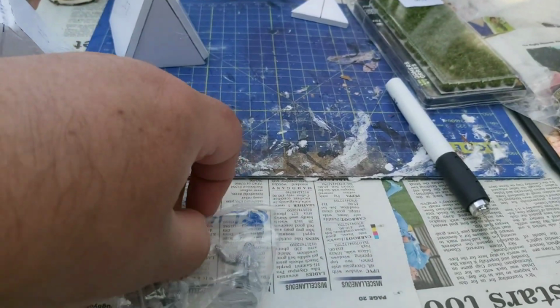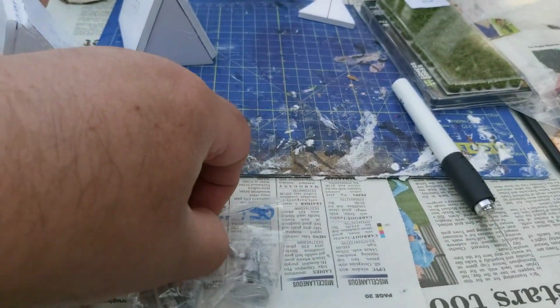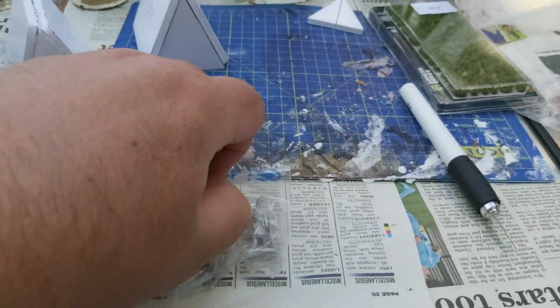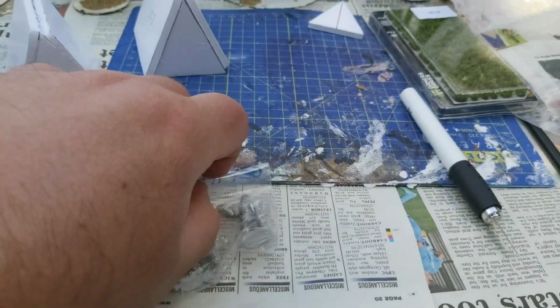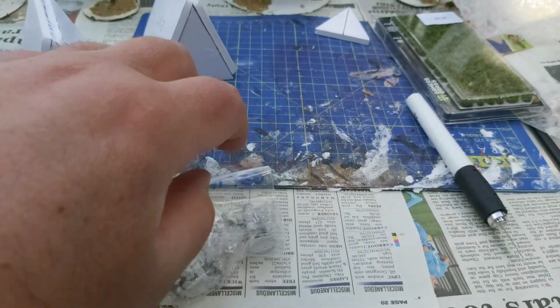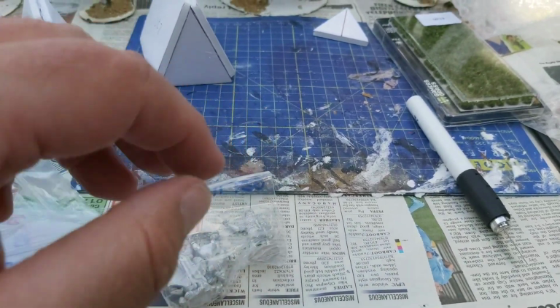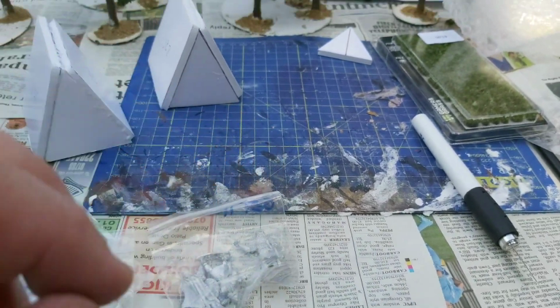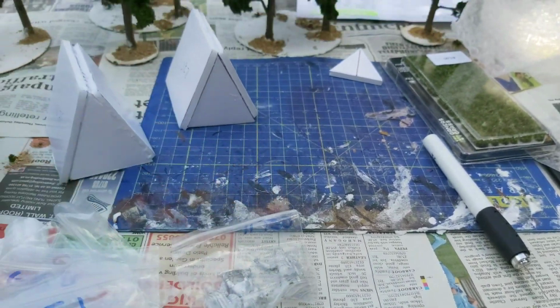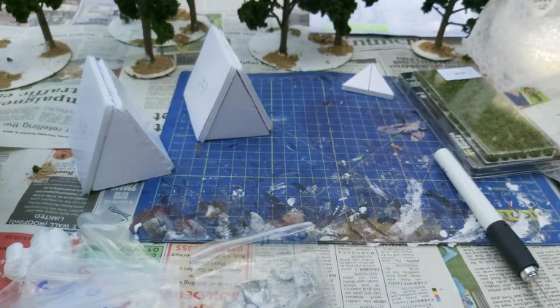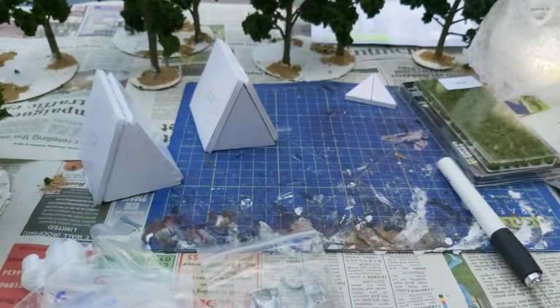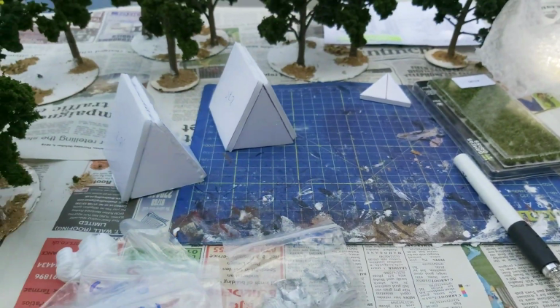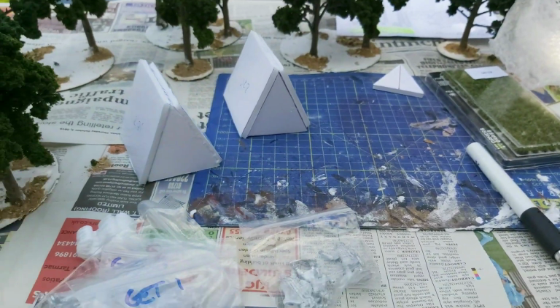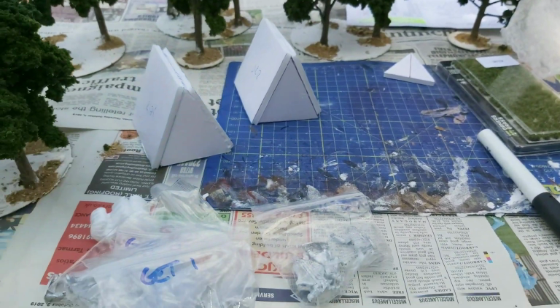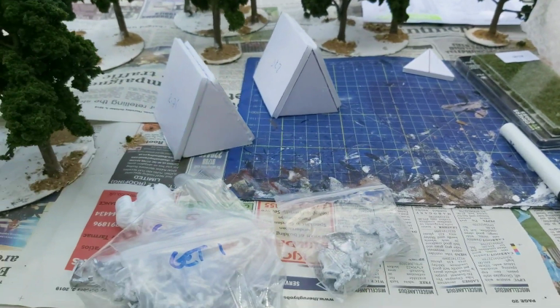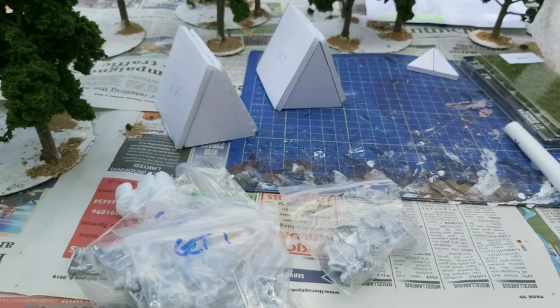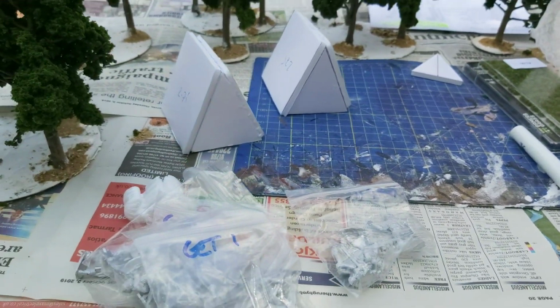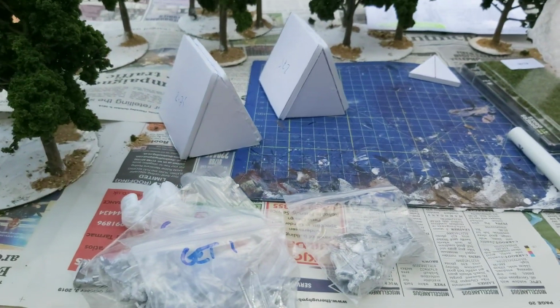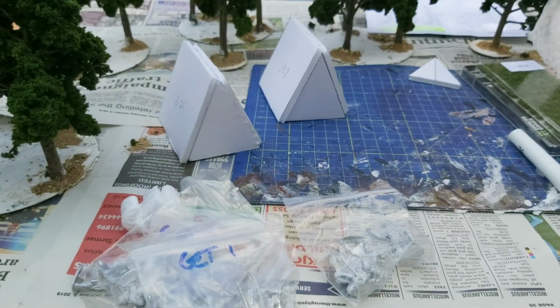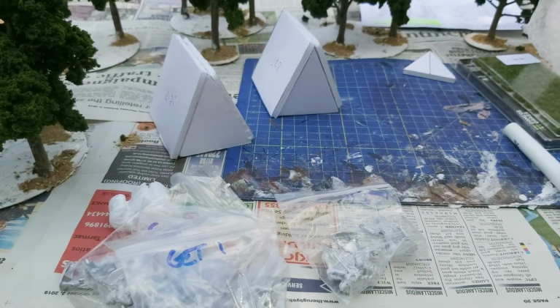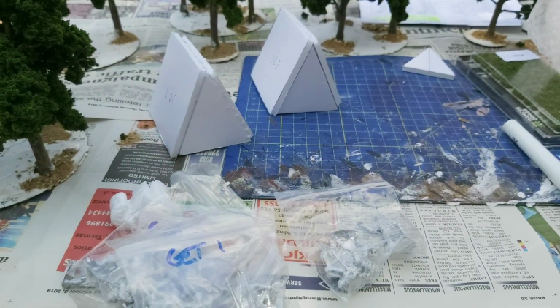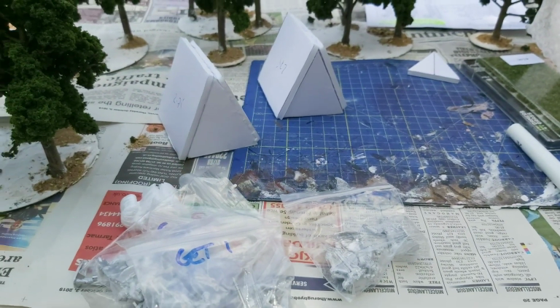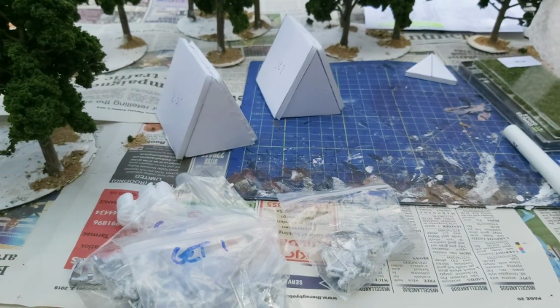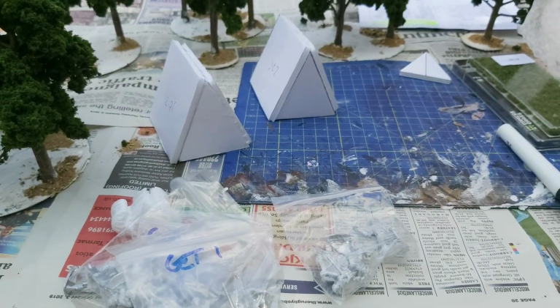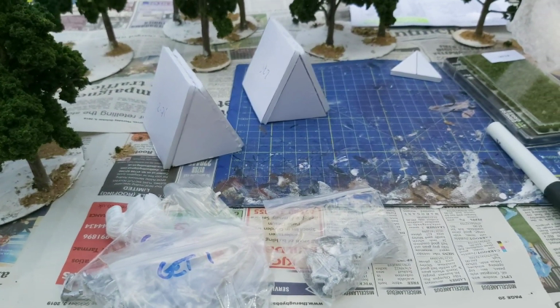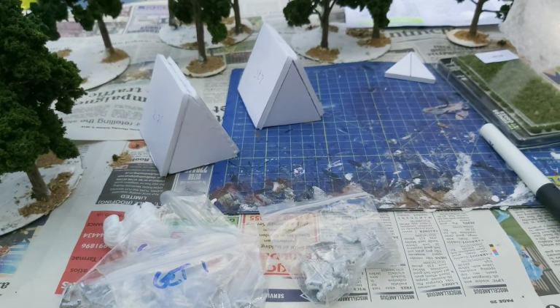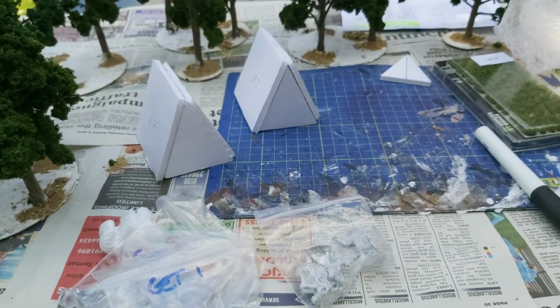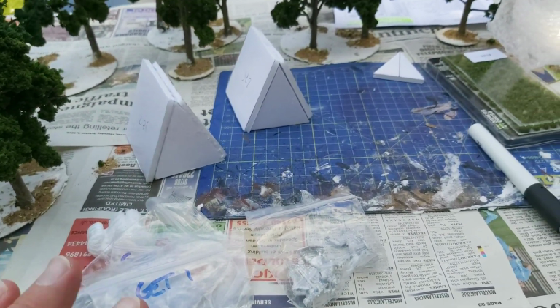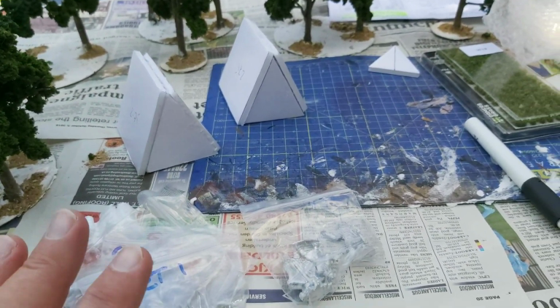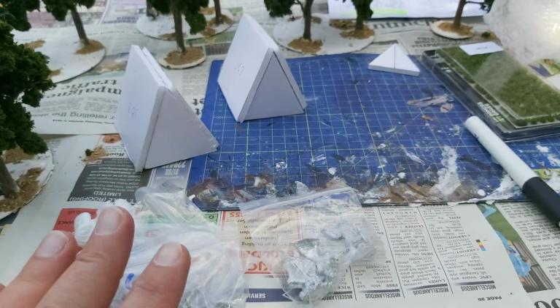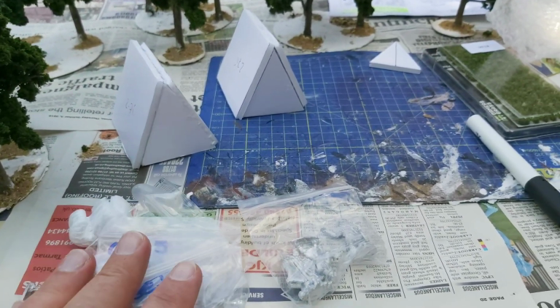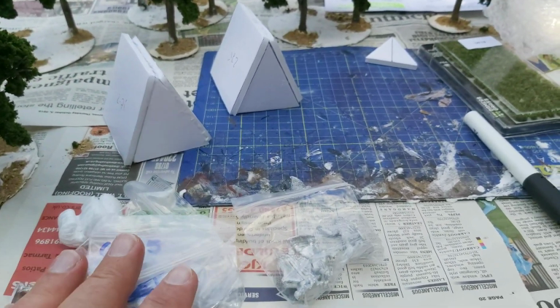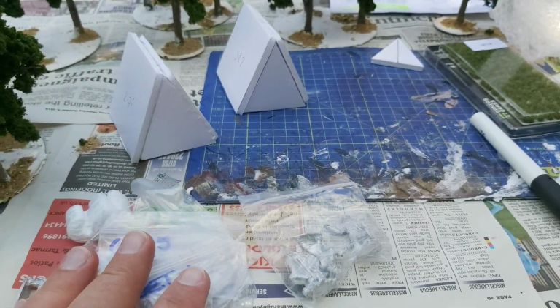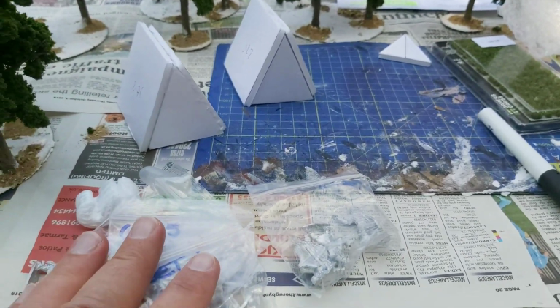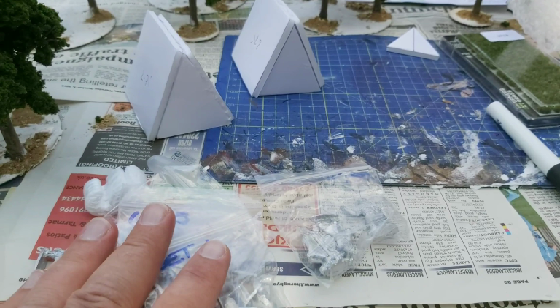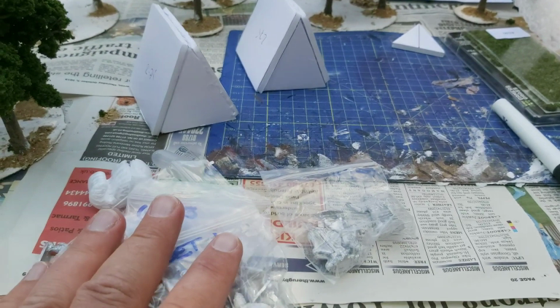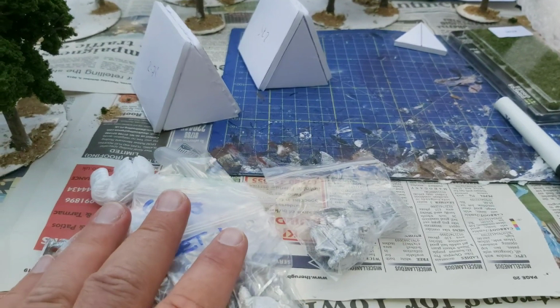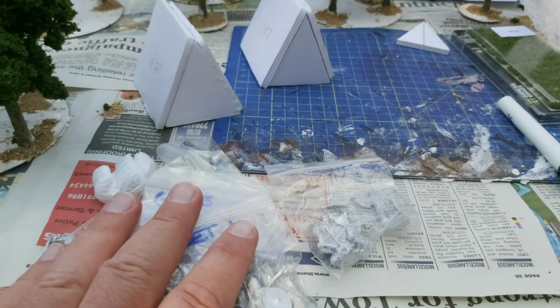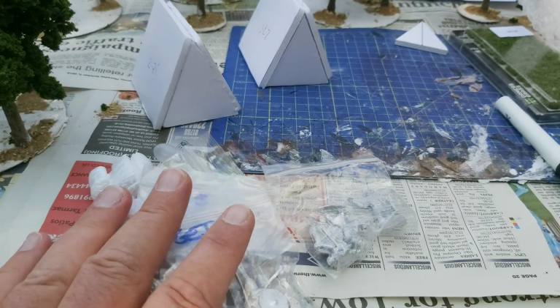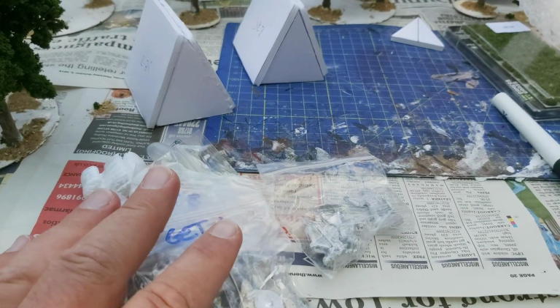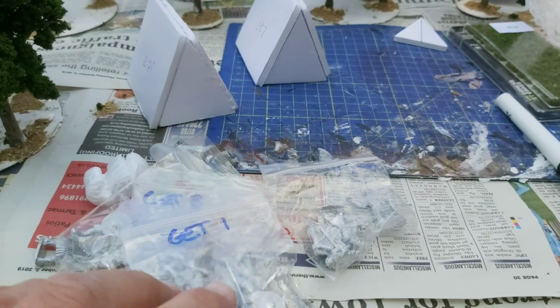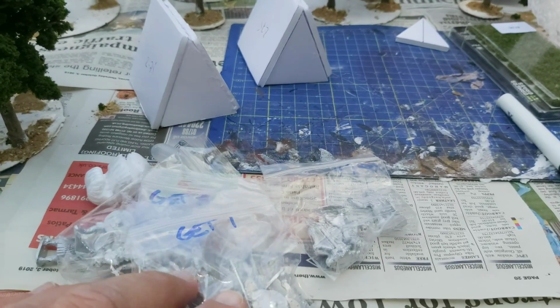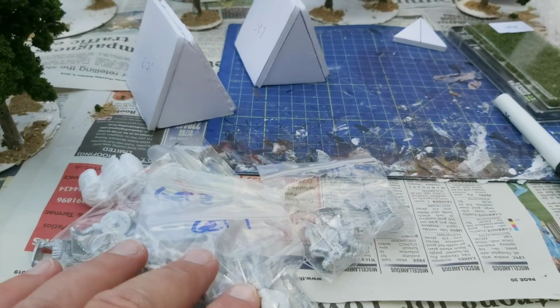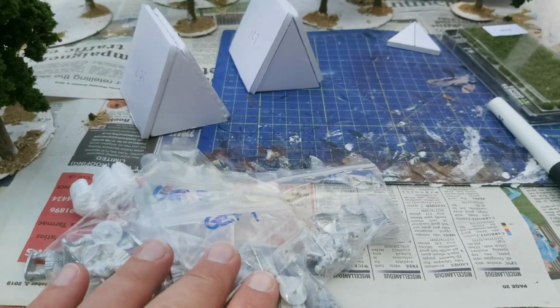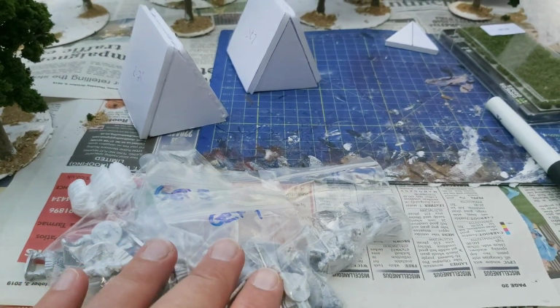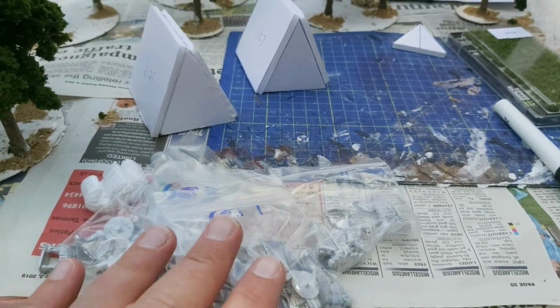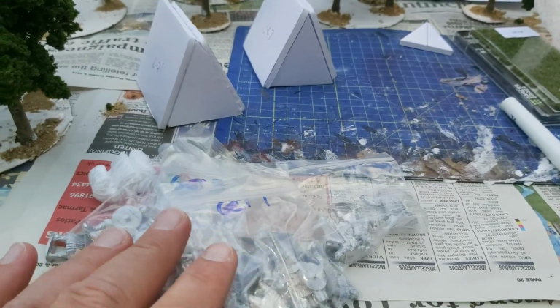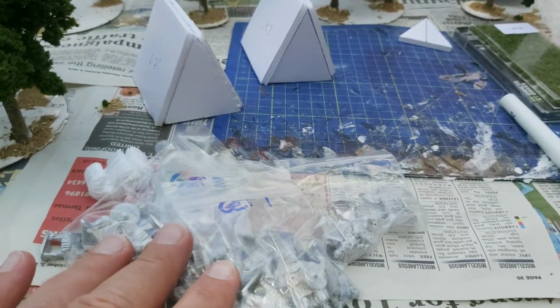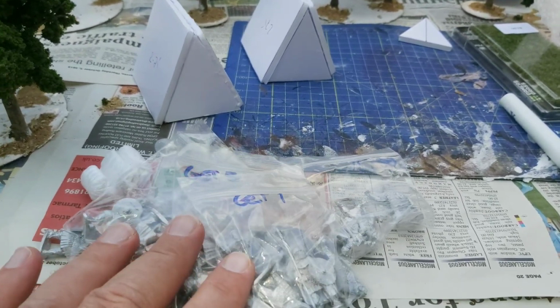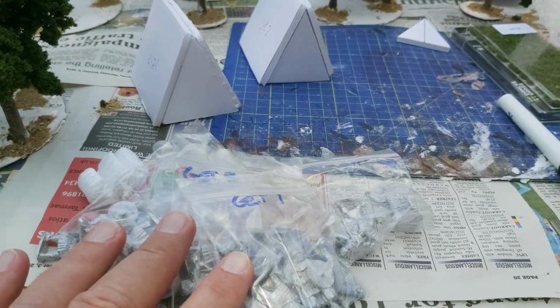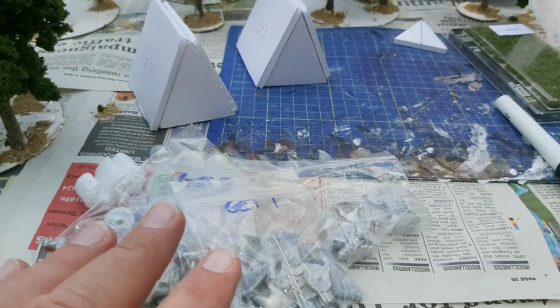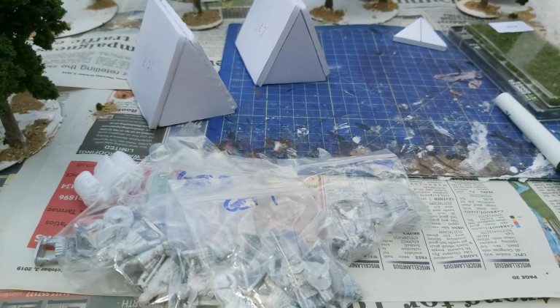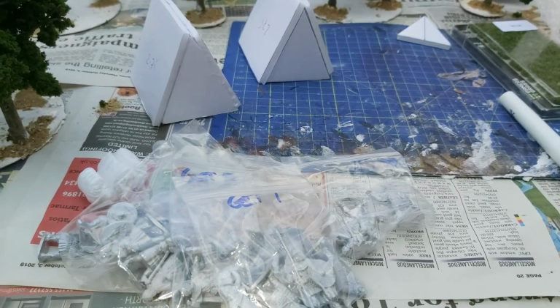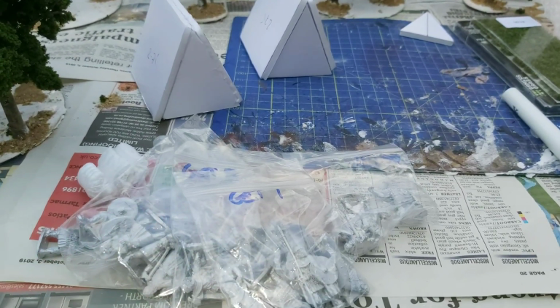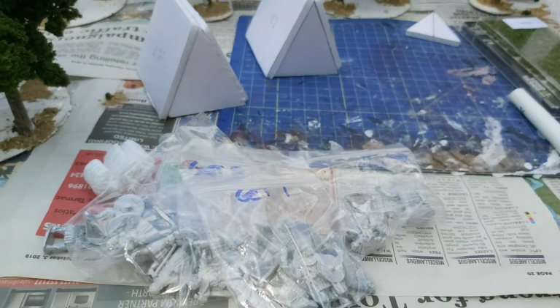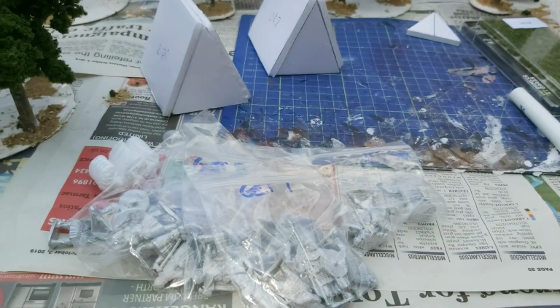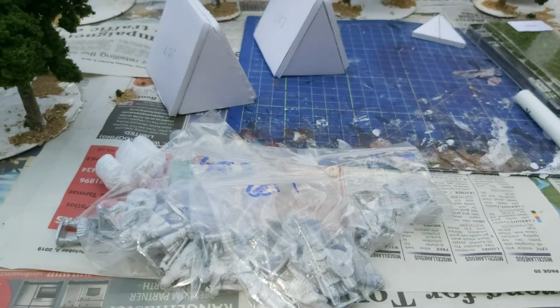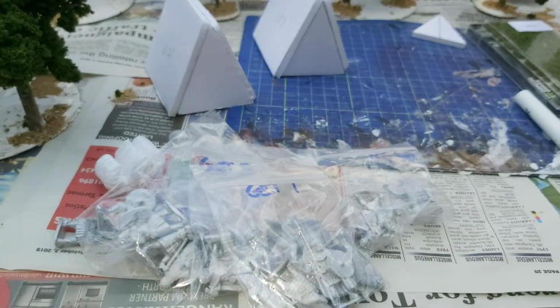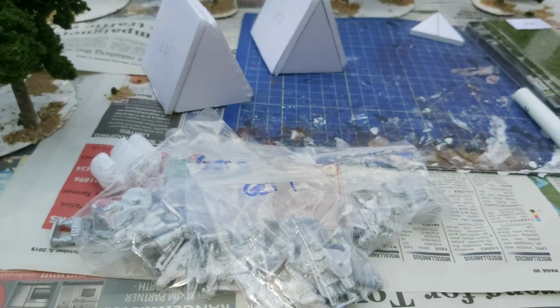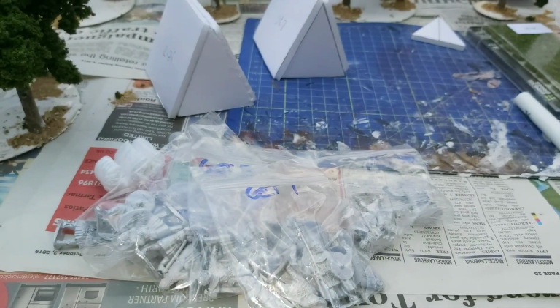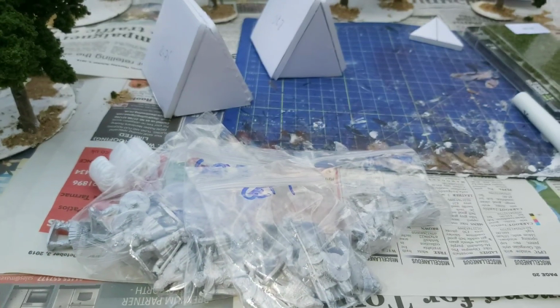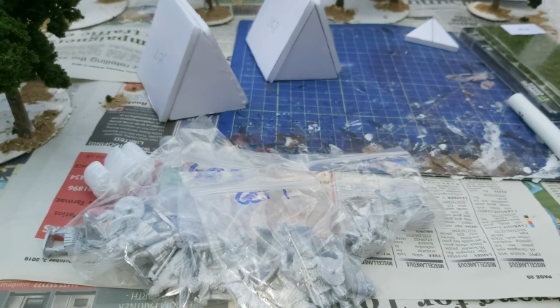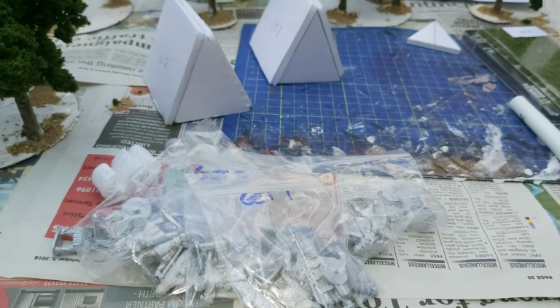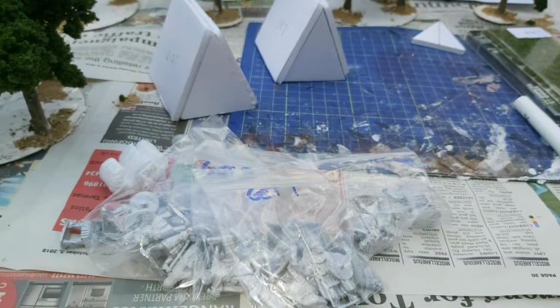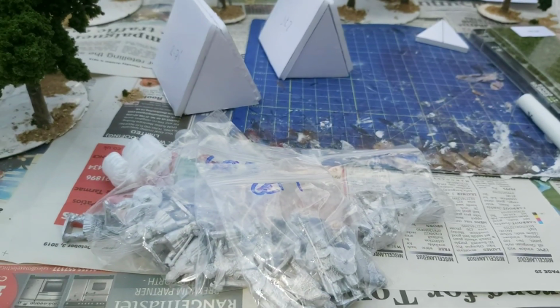So yeah, that's where I am at the moment. I've got enough stuff here to do two small warbands for Blood Eagle.